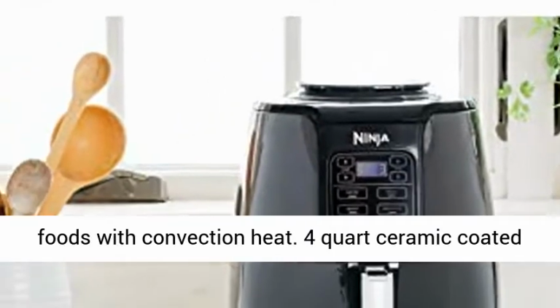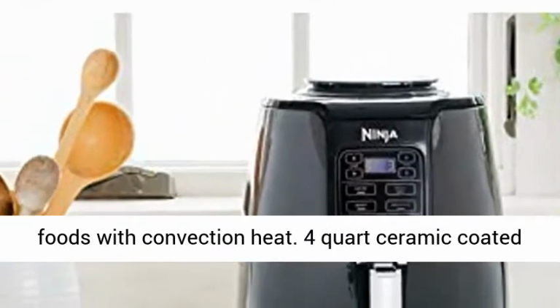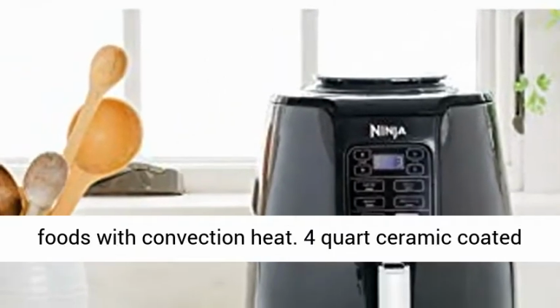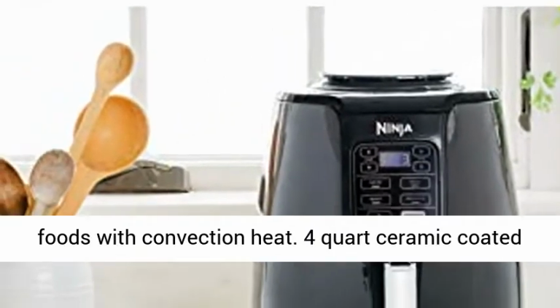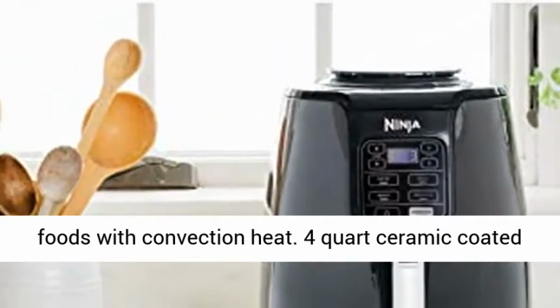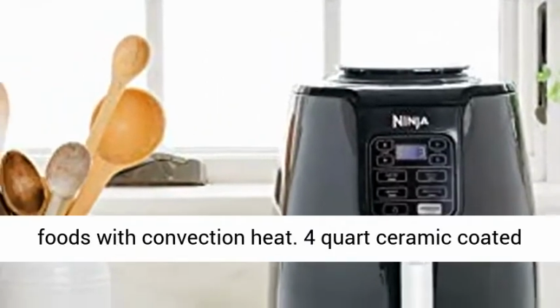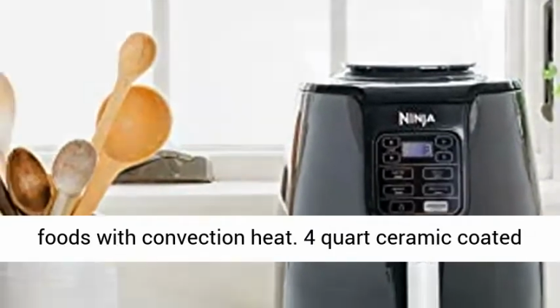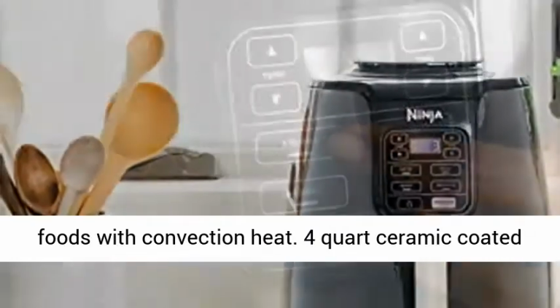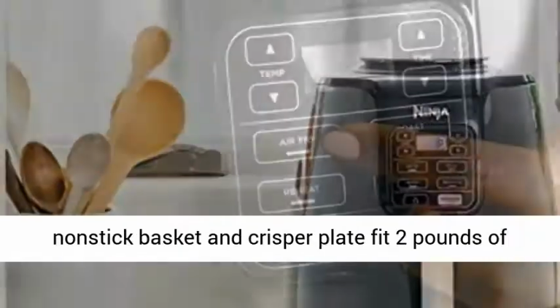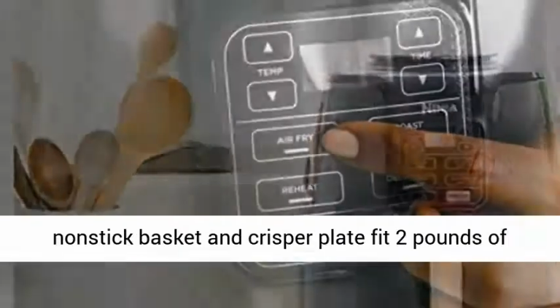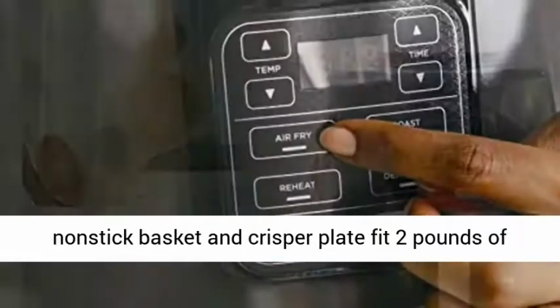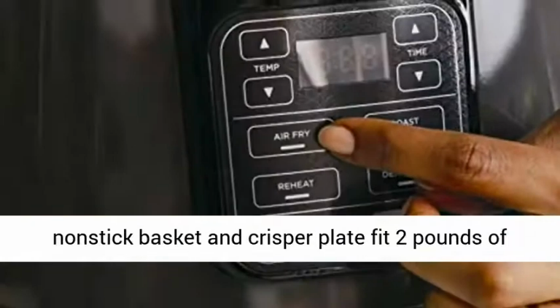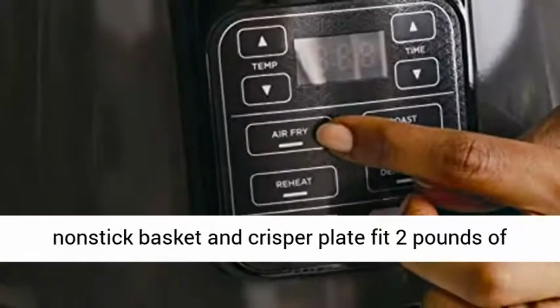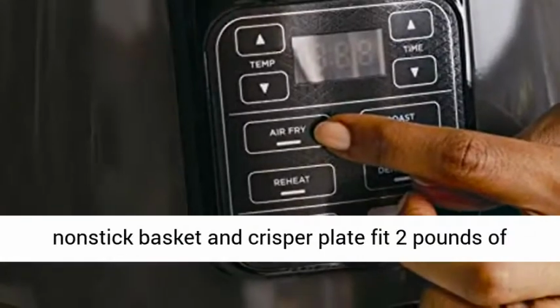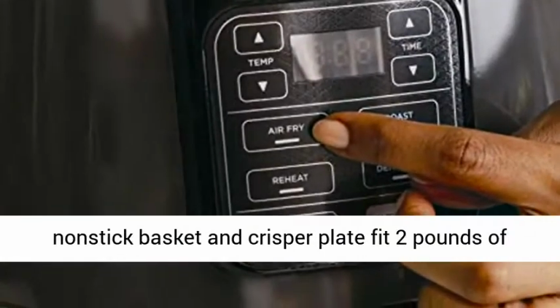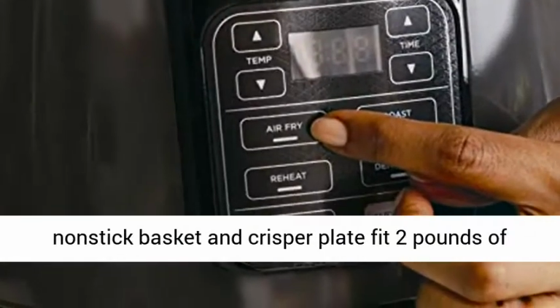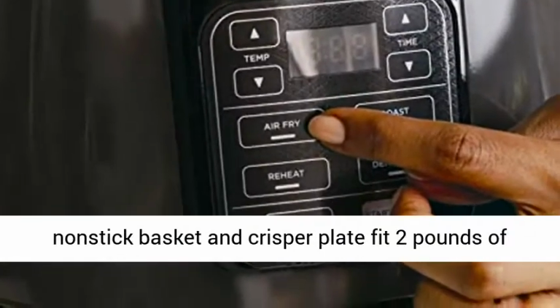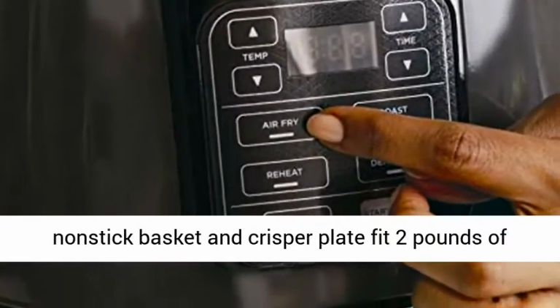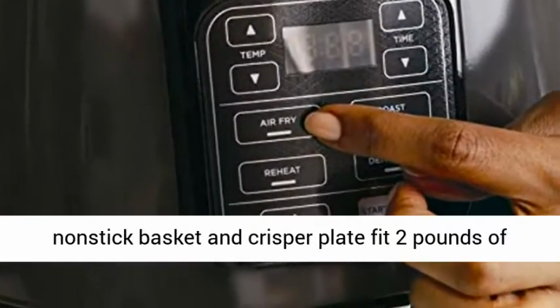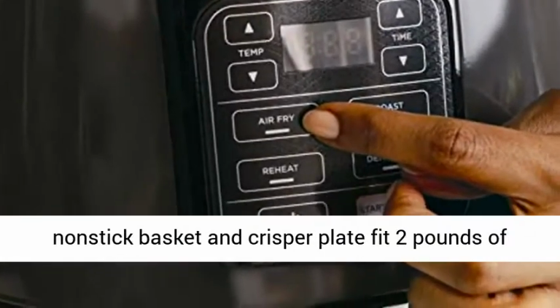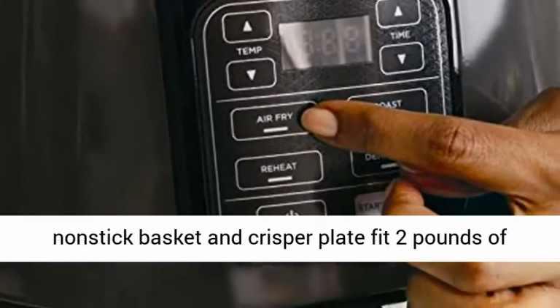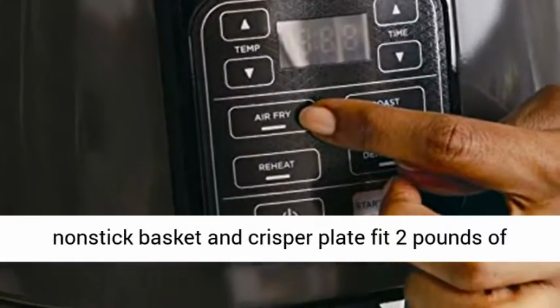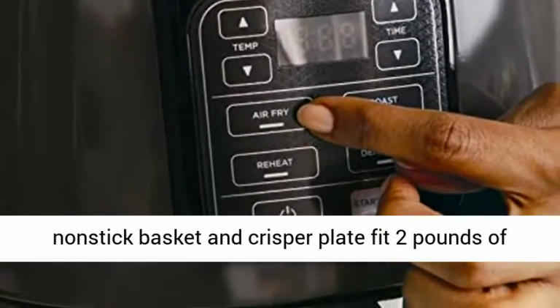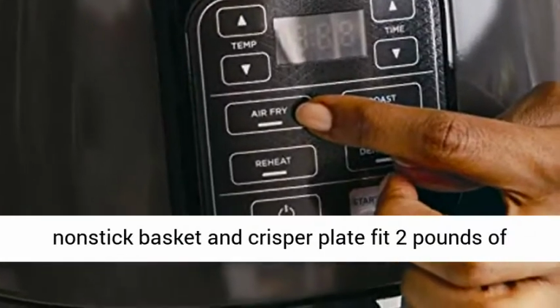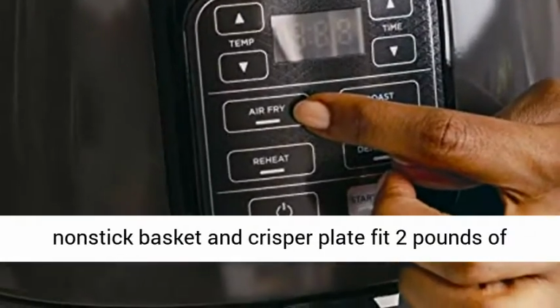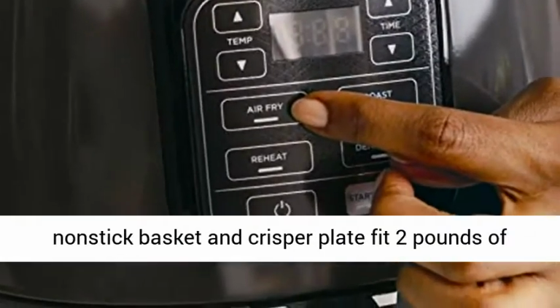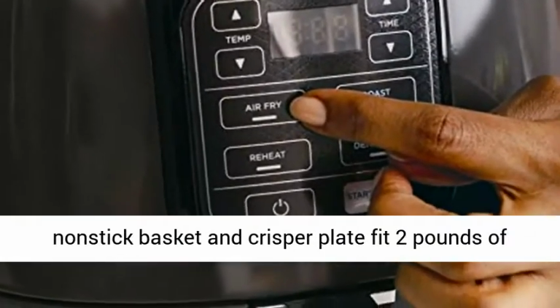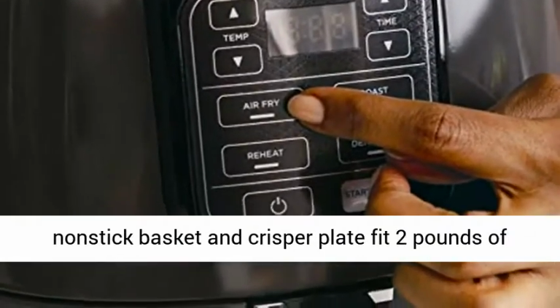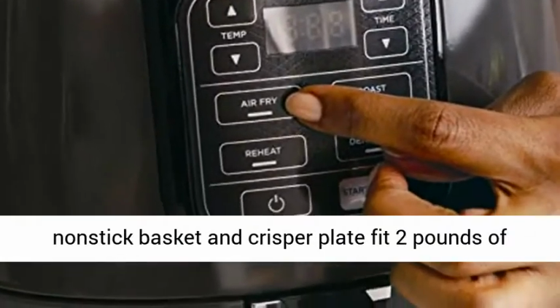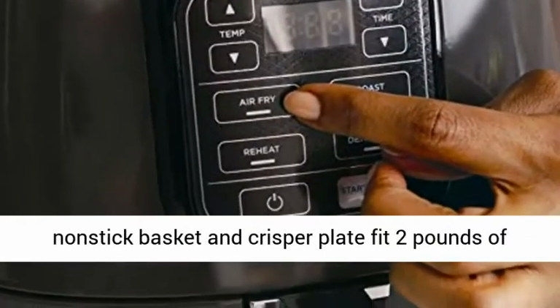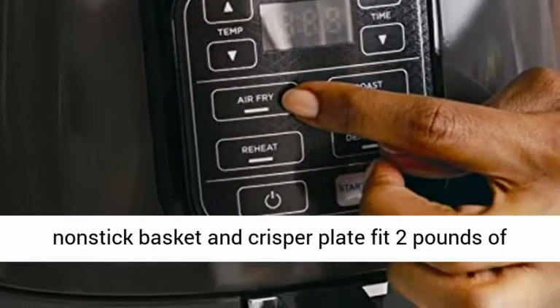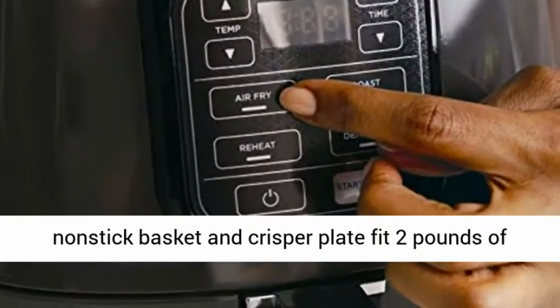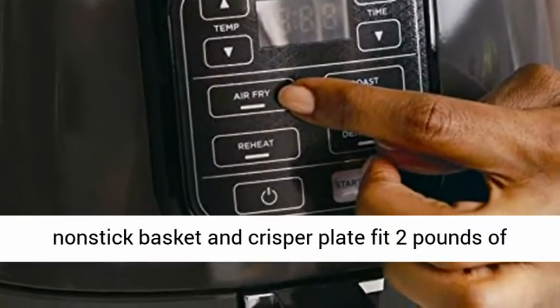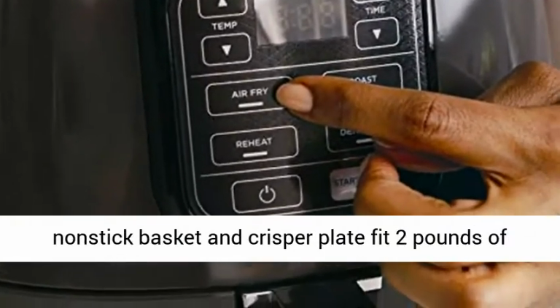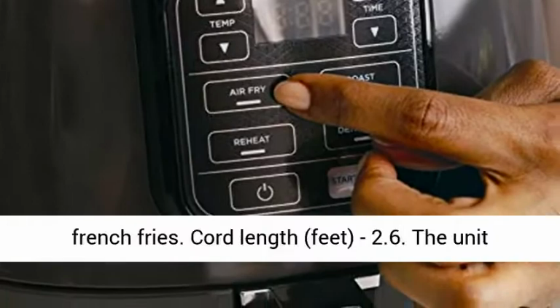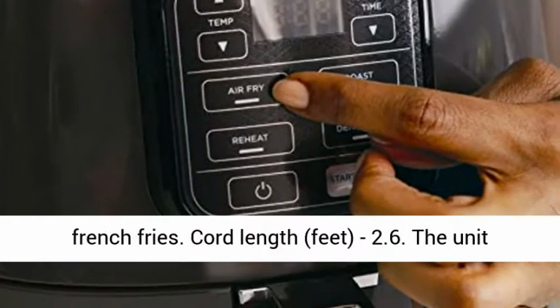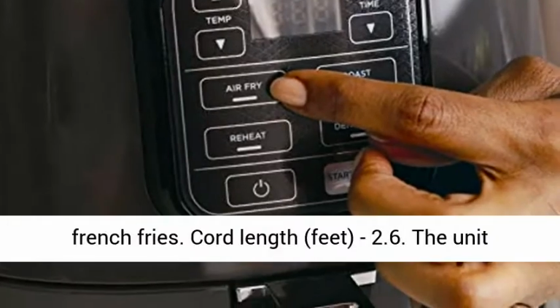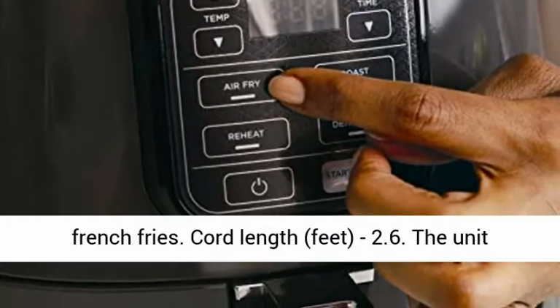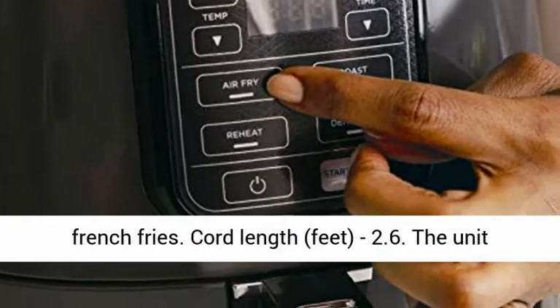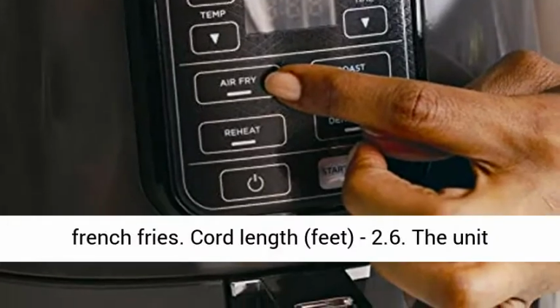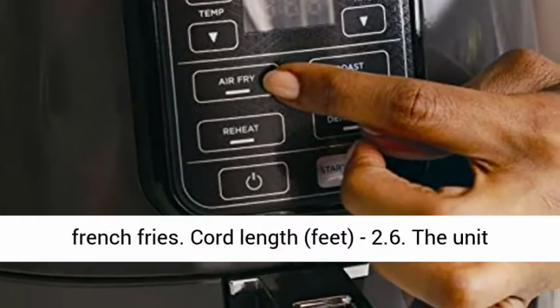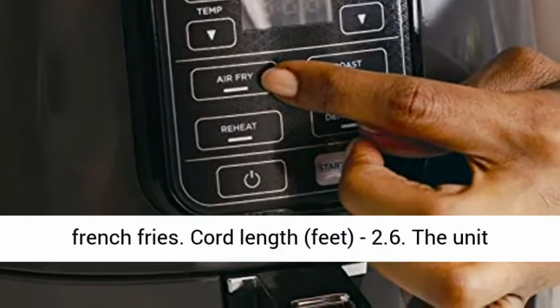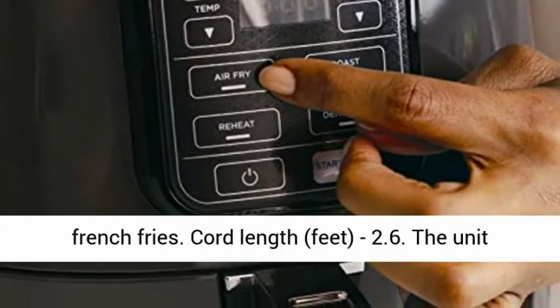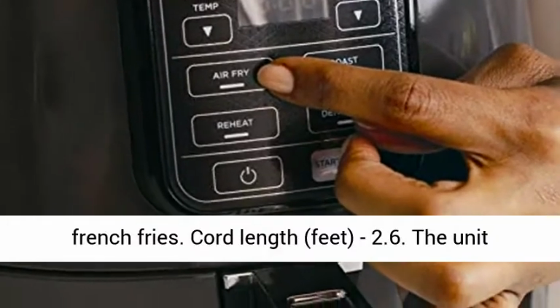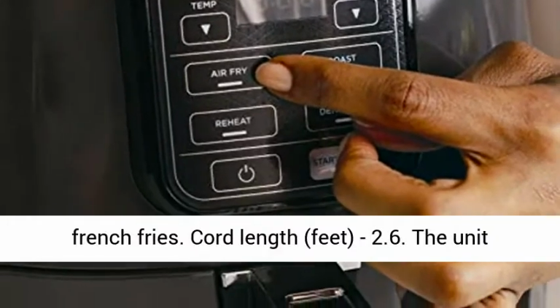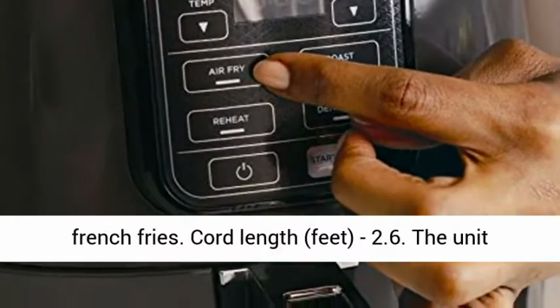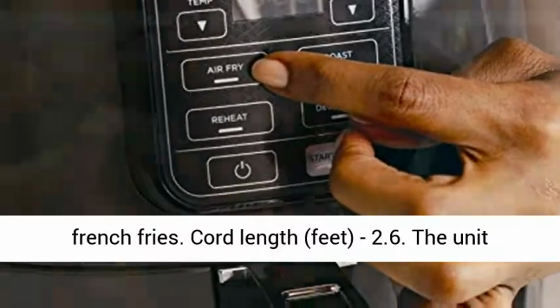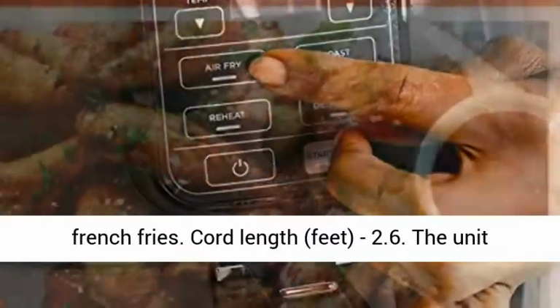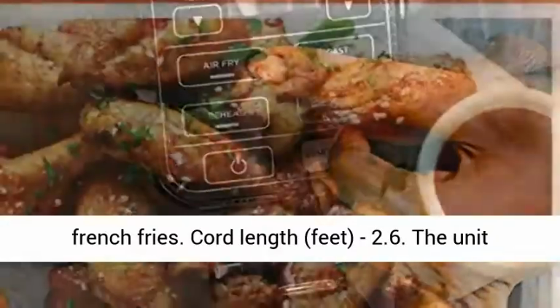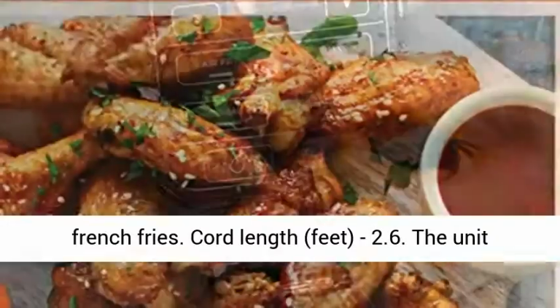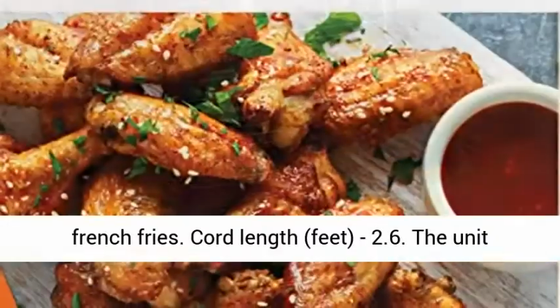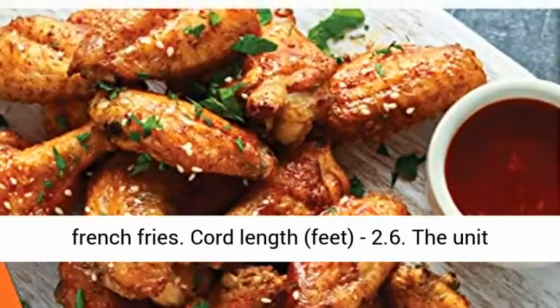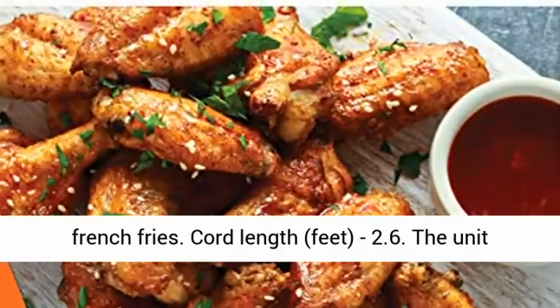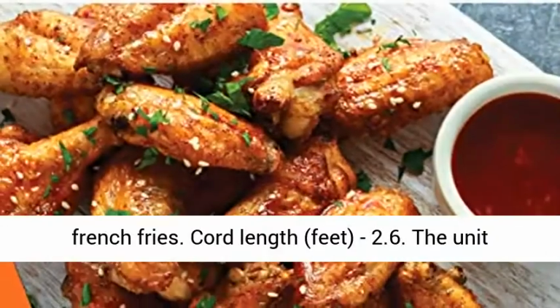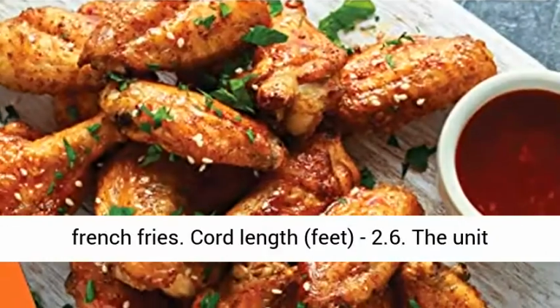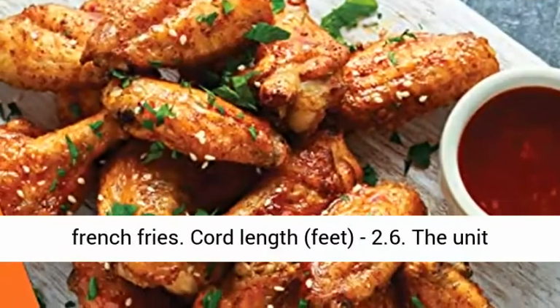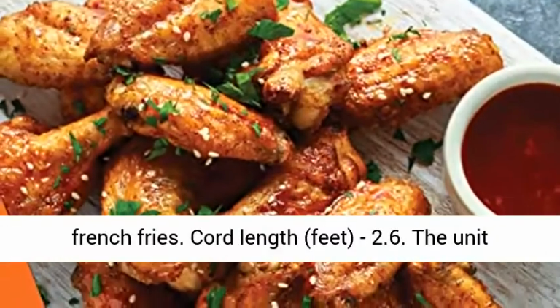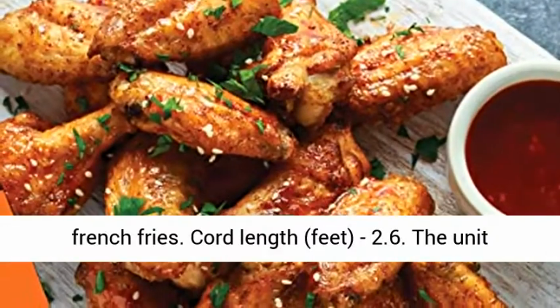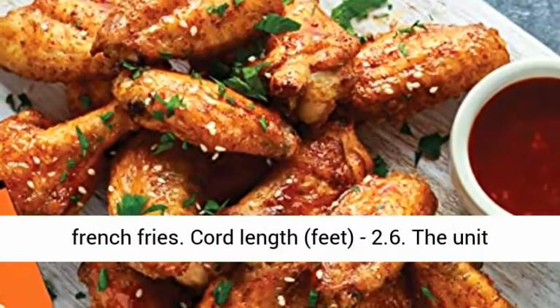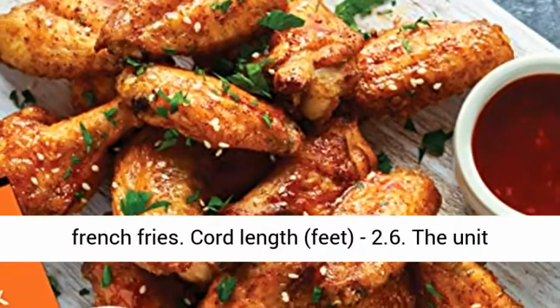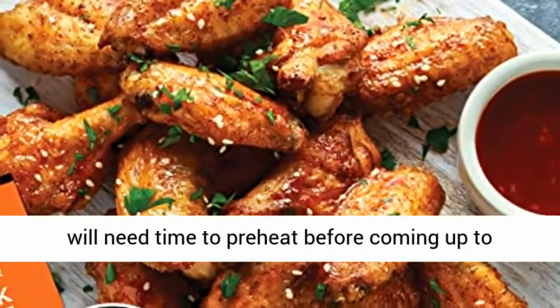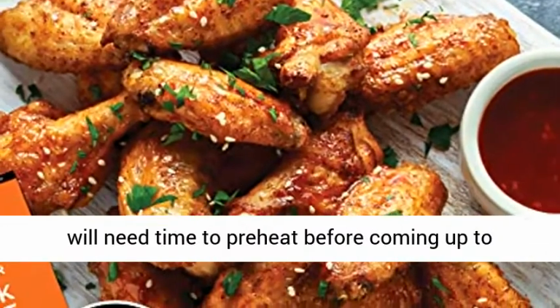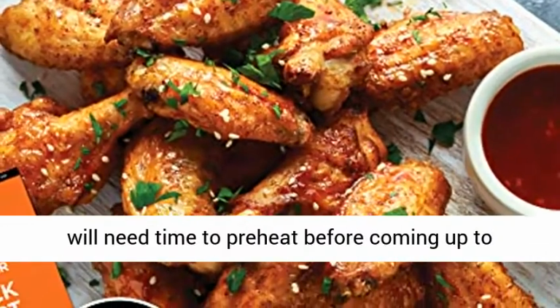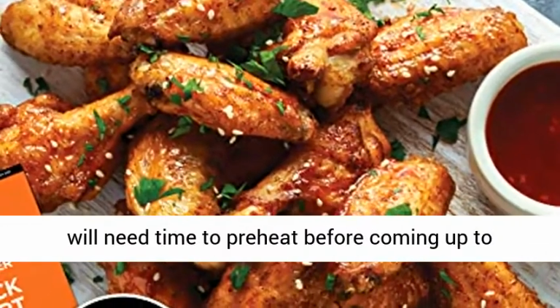4-quart ceramic coated non-stick basket and crisper plate fit 2 pounds of french fries. Cord length: 2.6 feet.